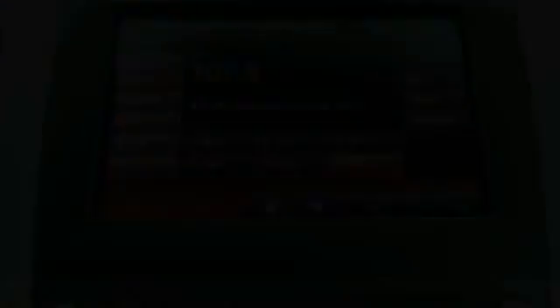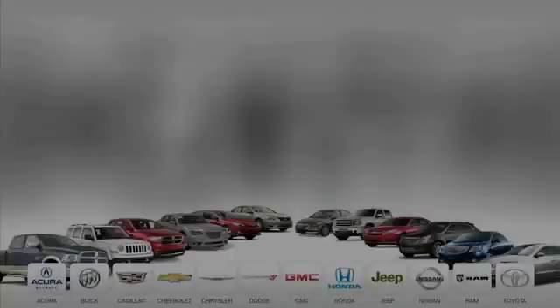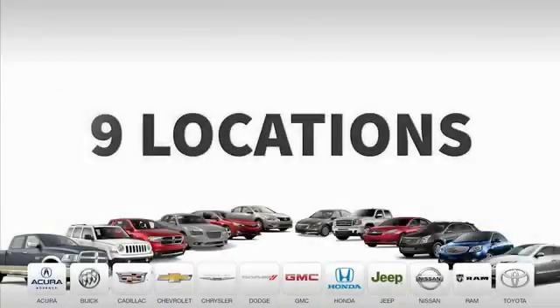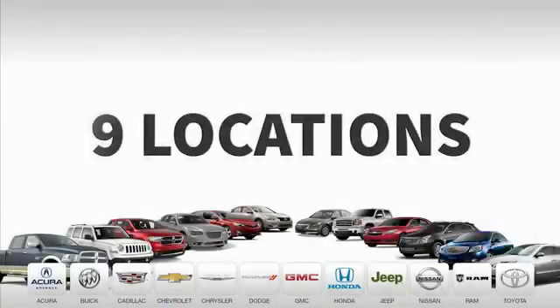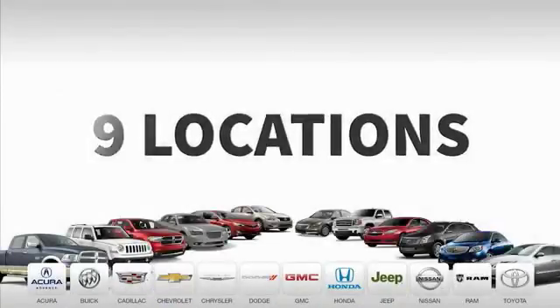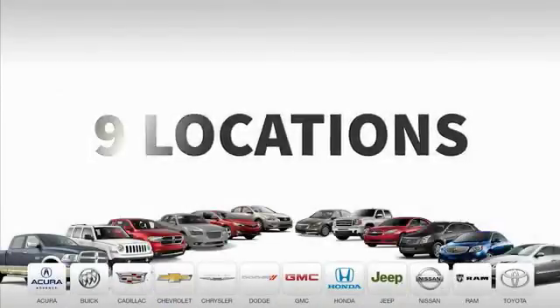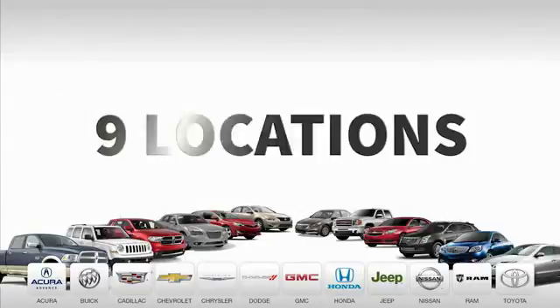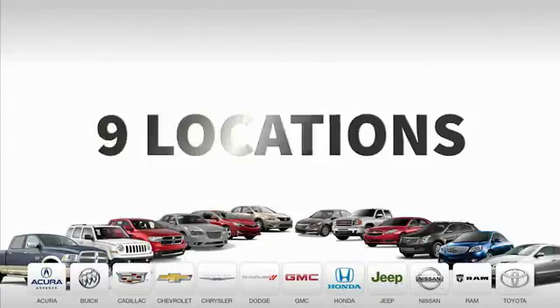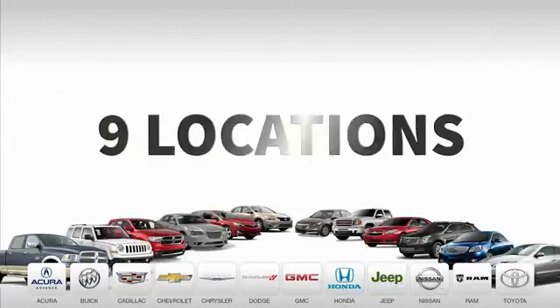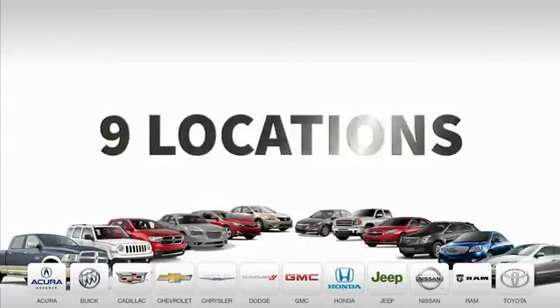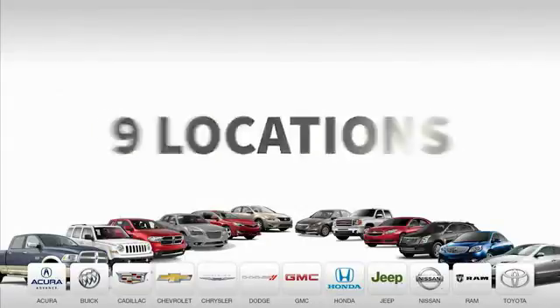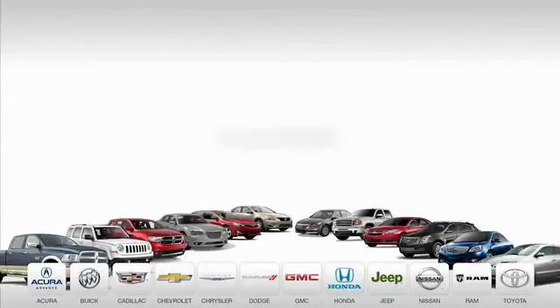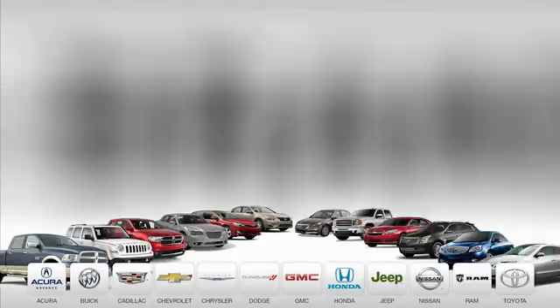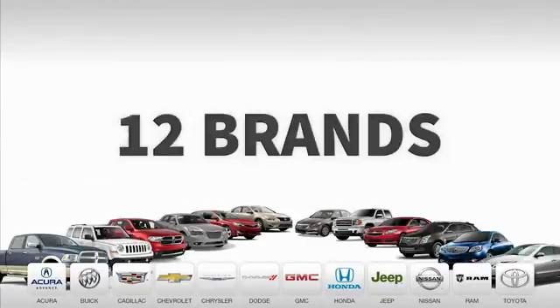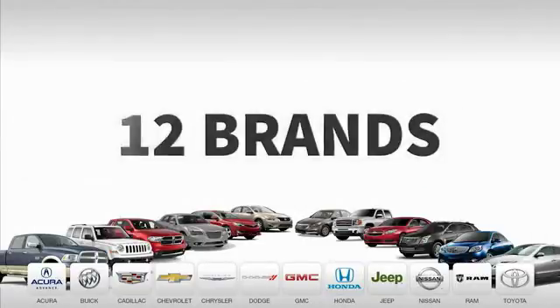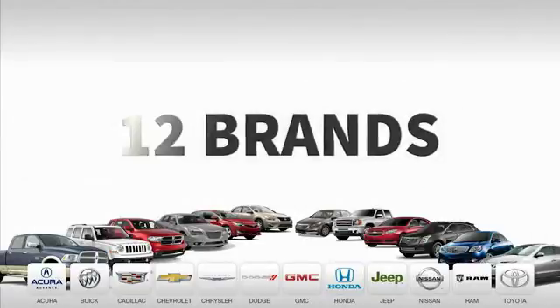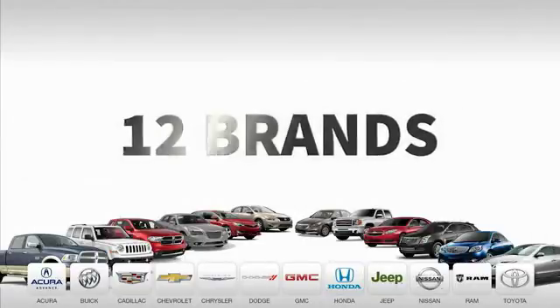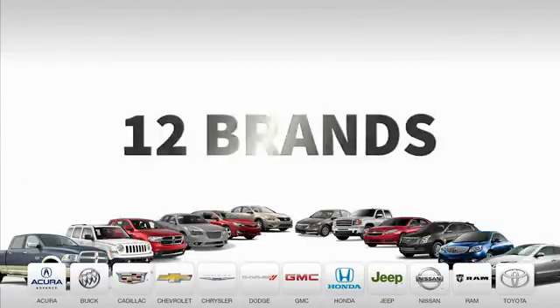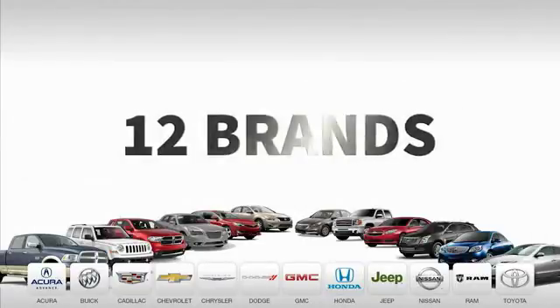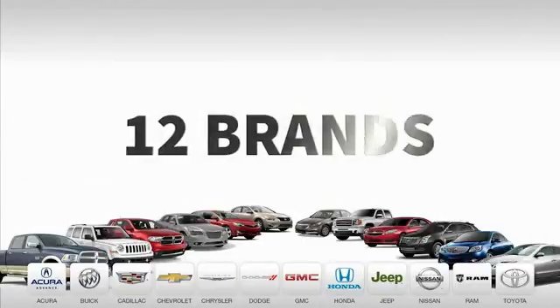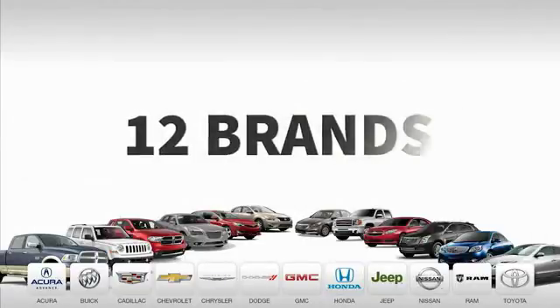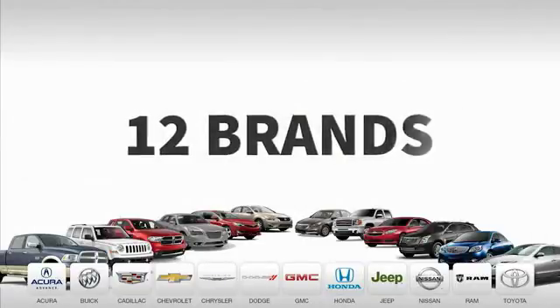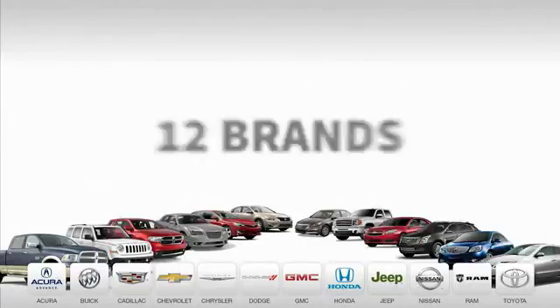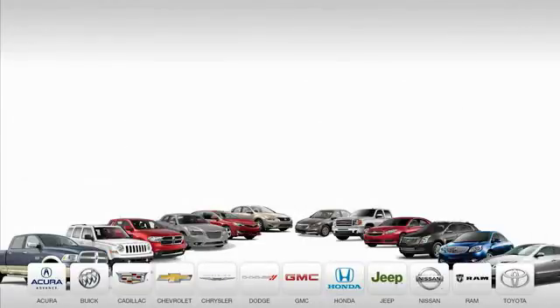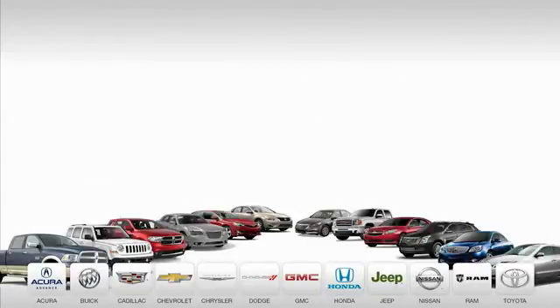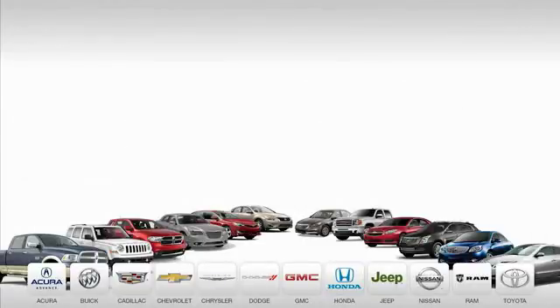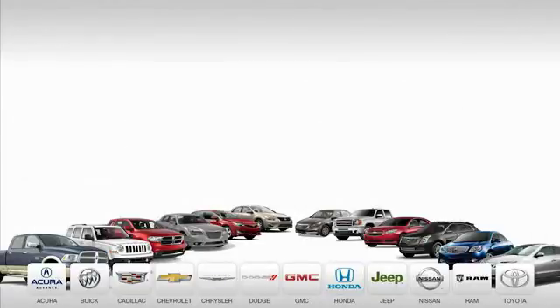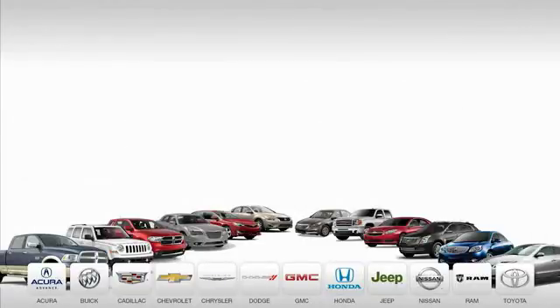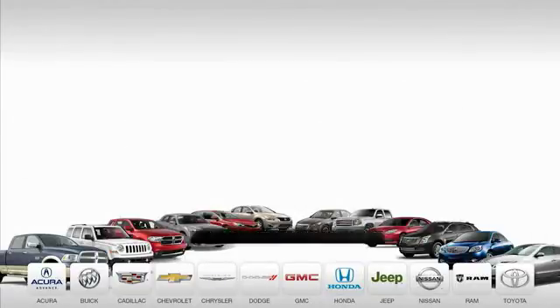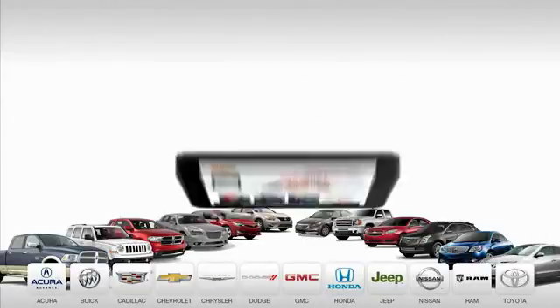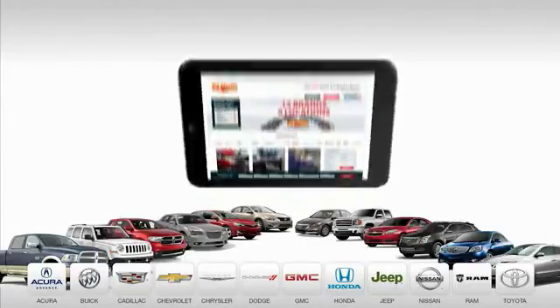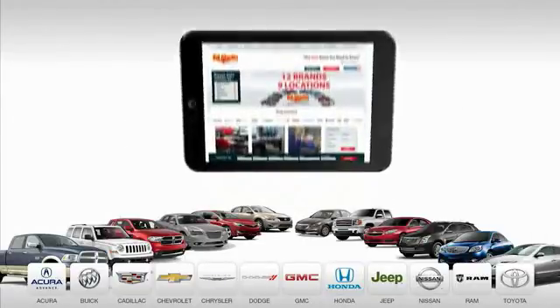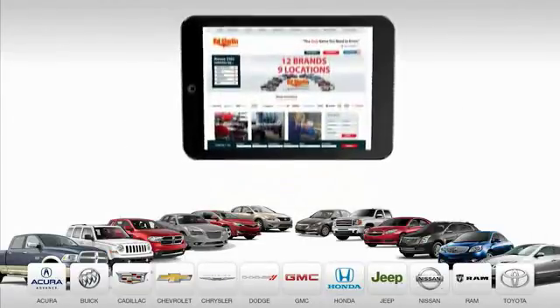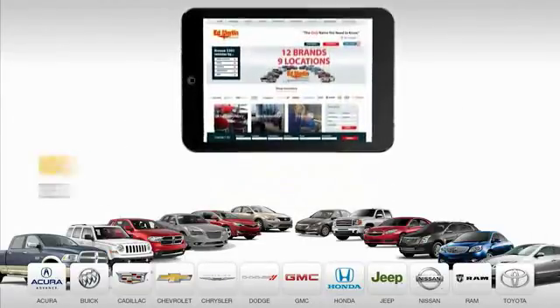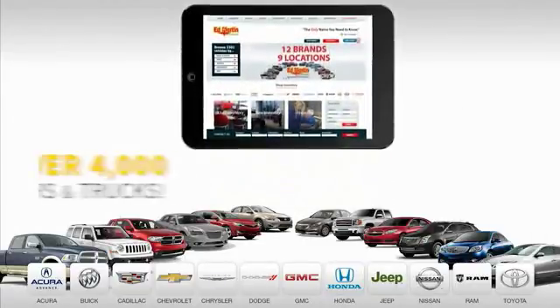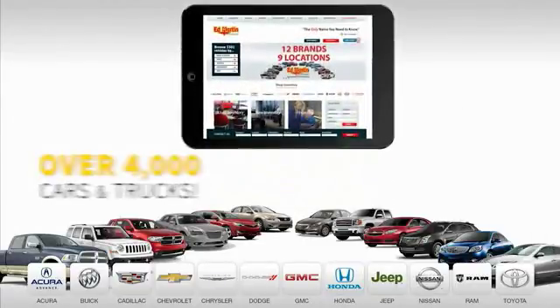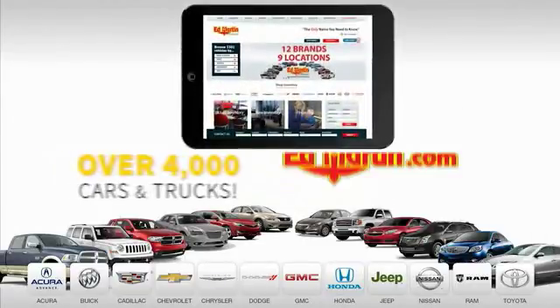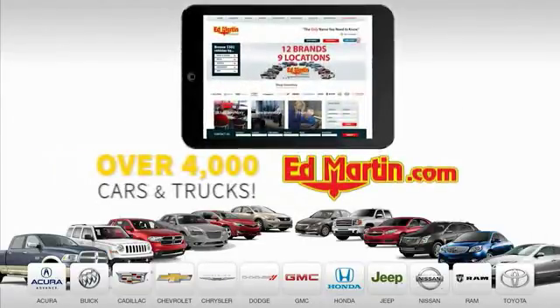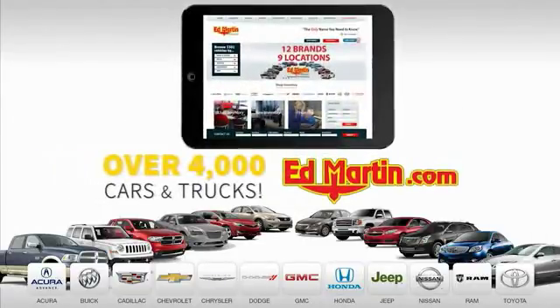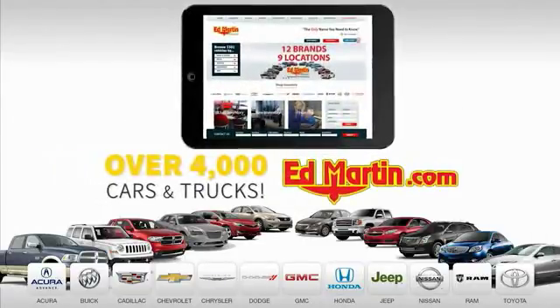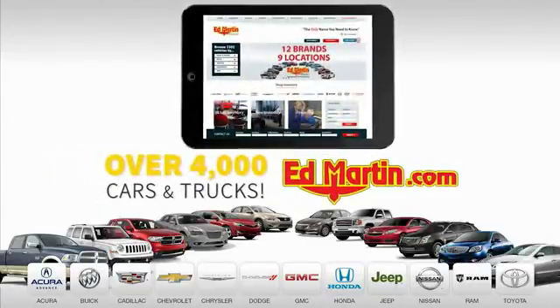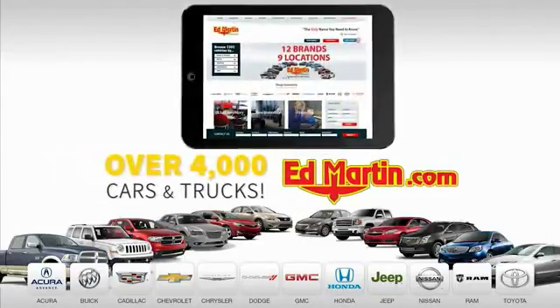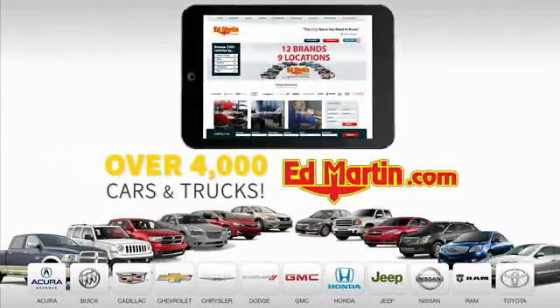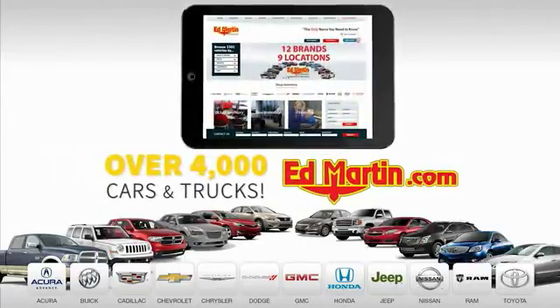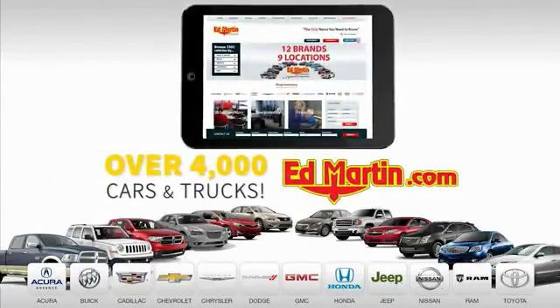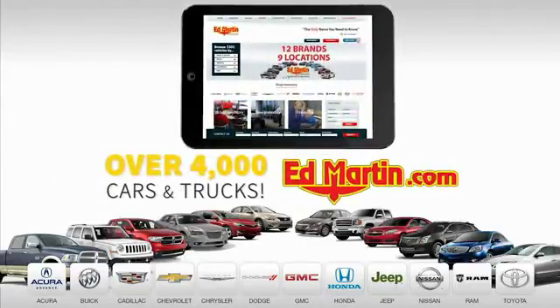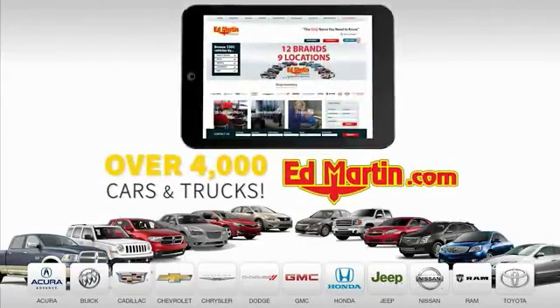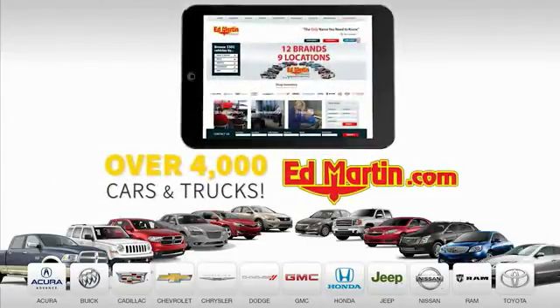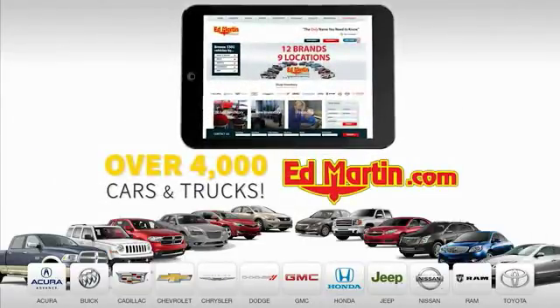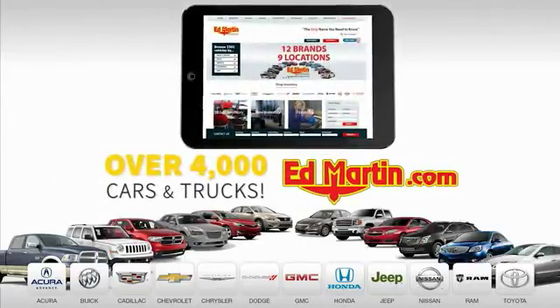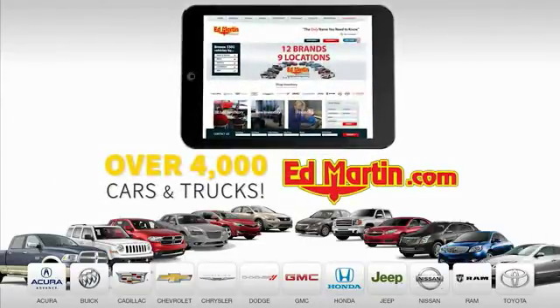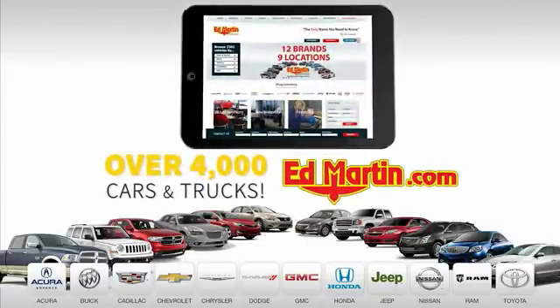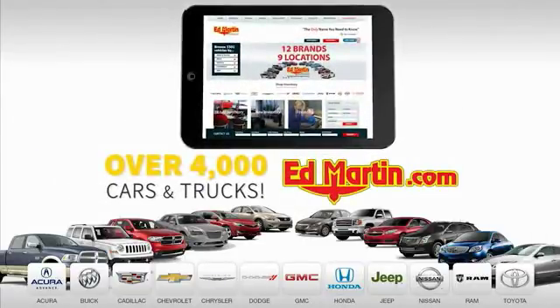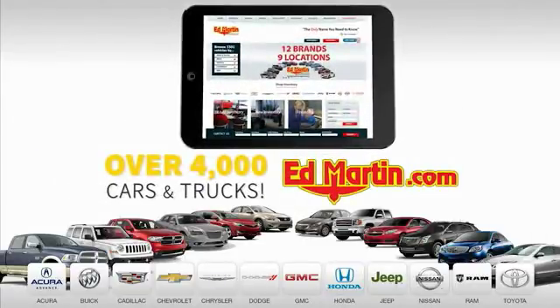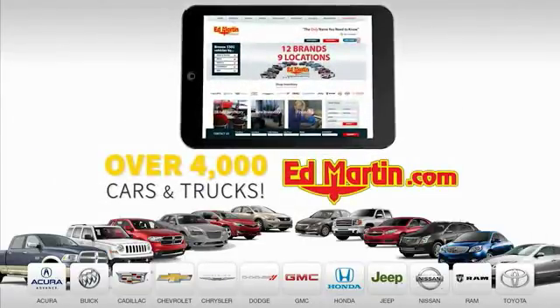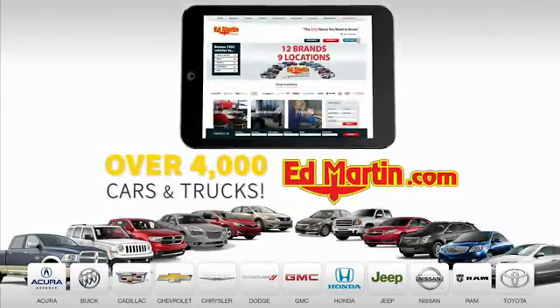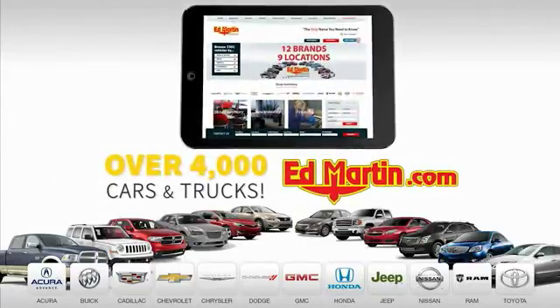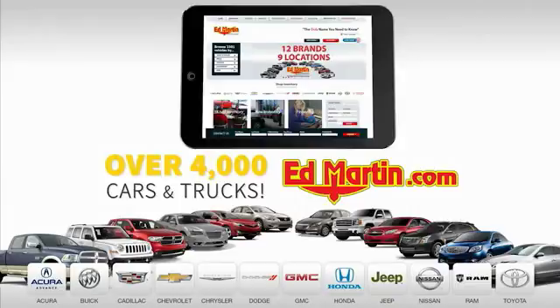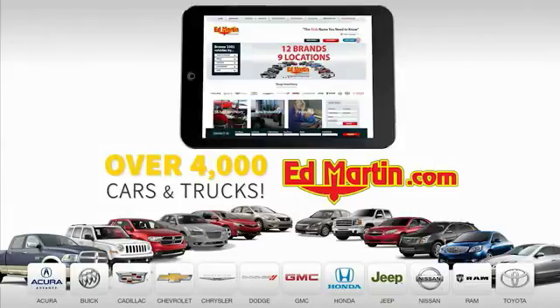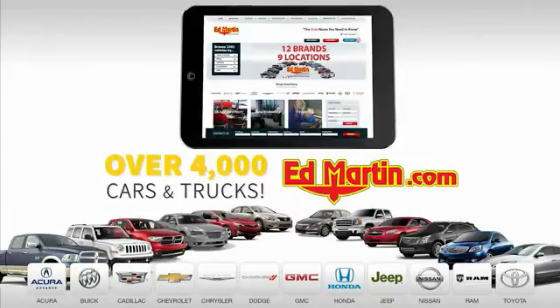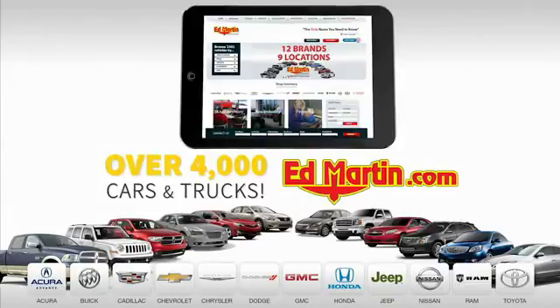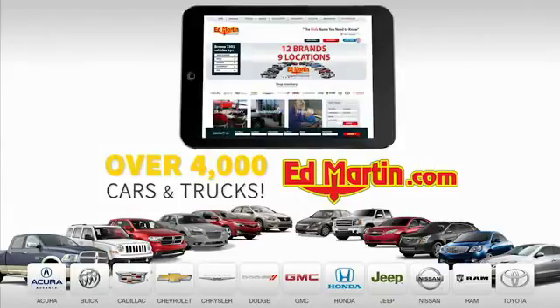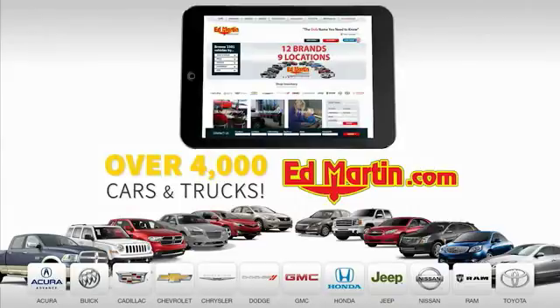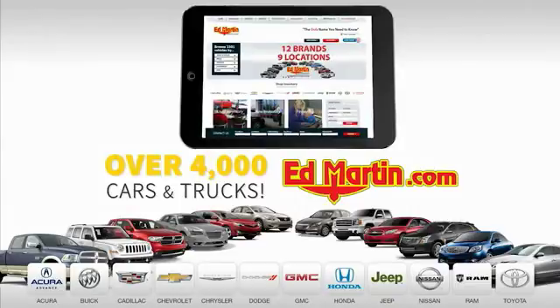9 convenient locations, 12 top-selling brands, and over 4,000 new and used cars and trucks online at edmartin.com. Ed Martin is the only name you need to know.